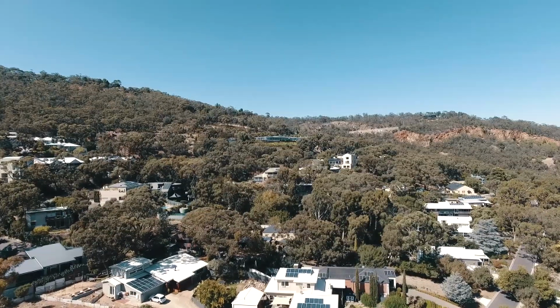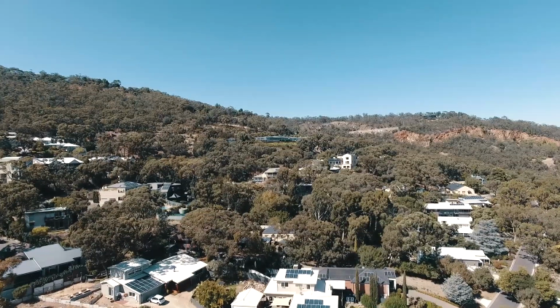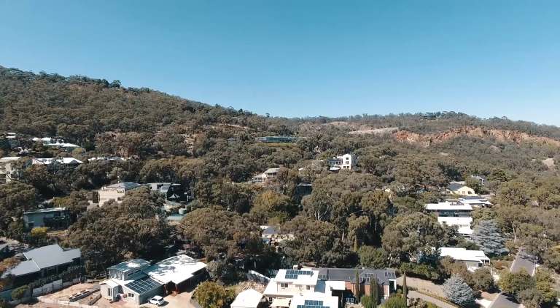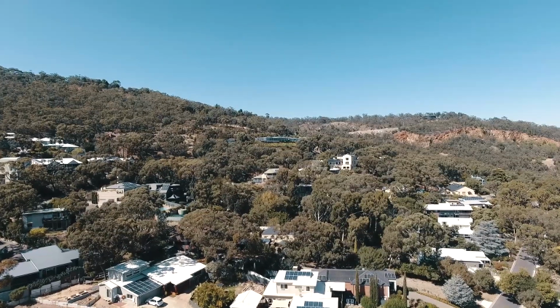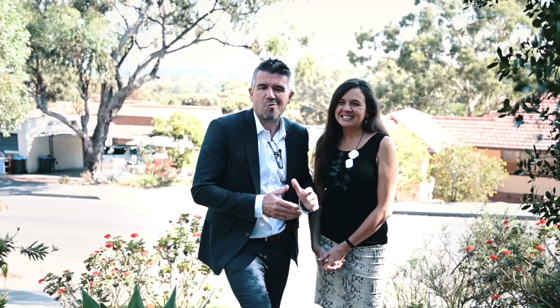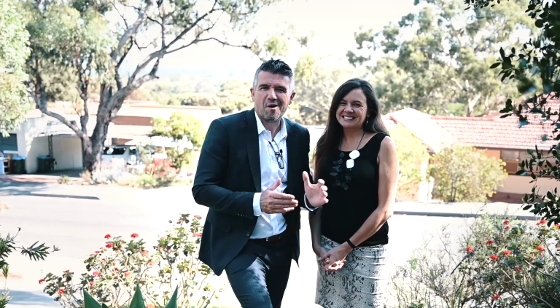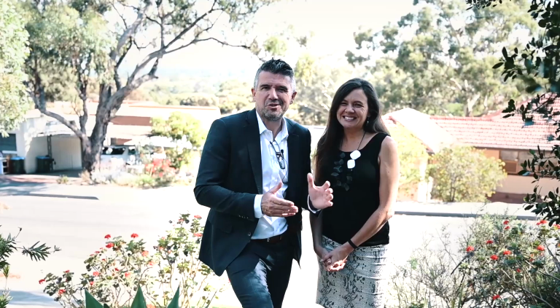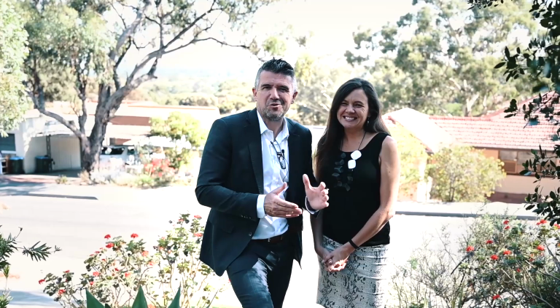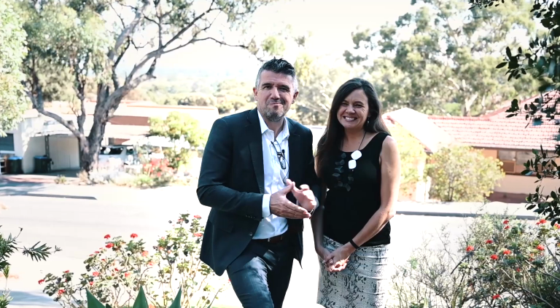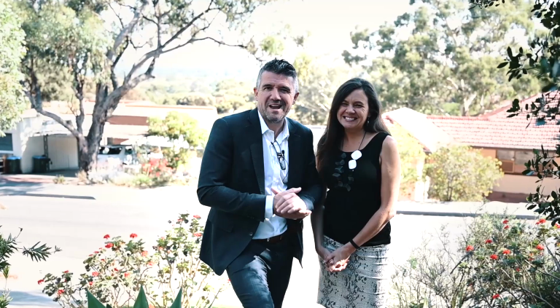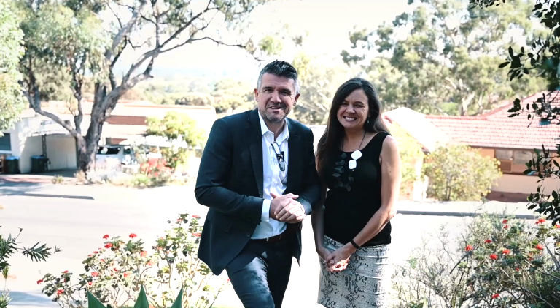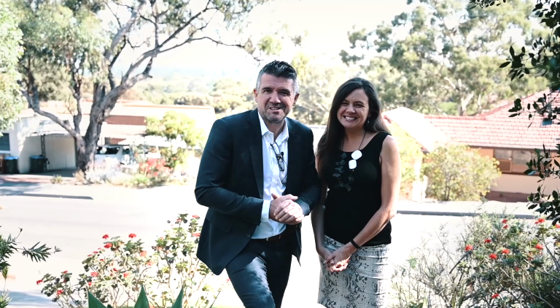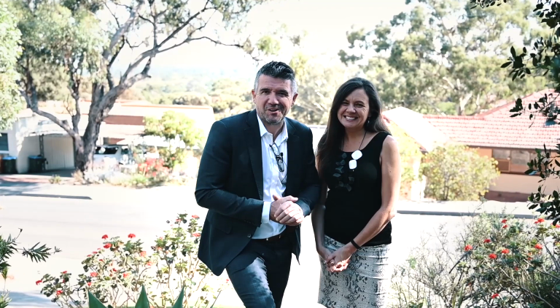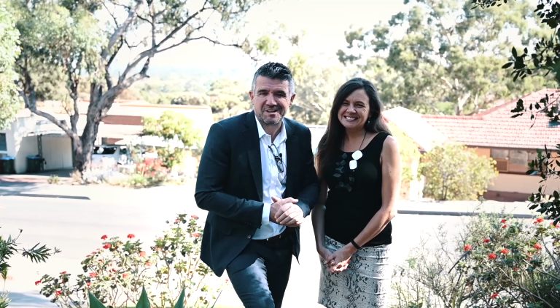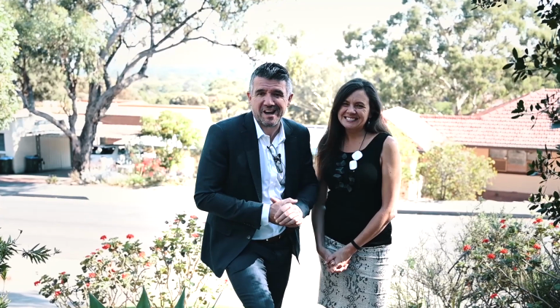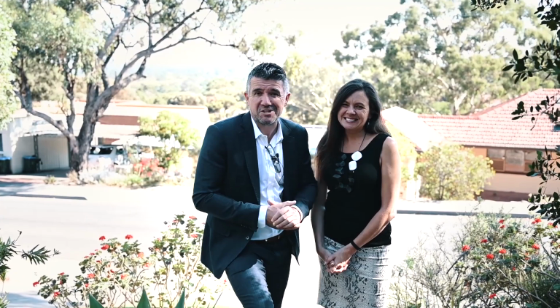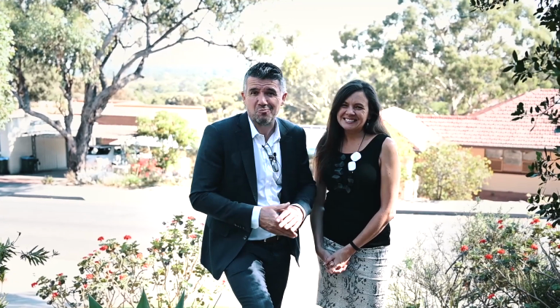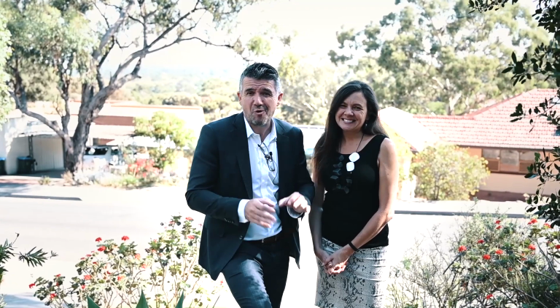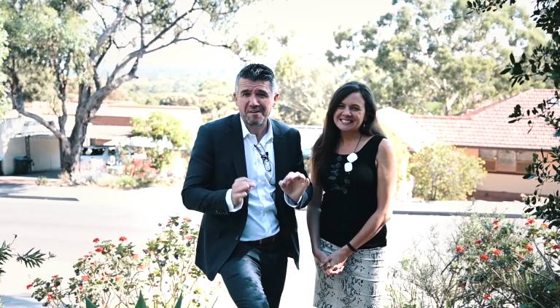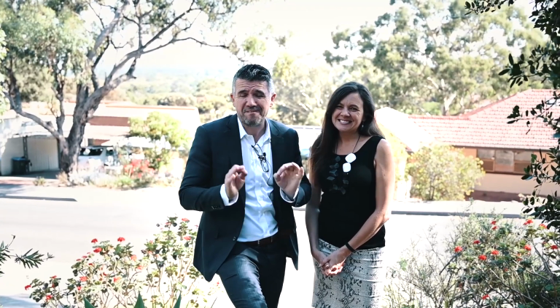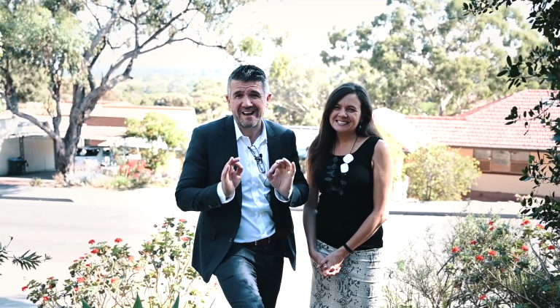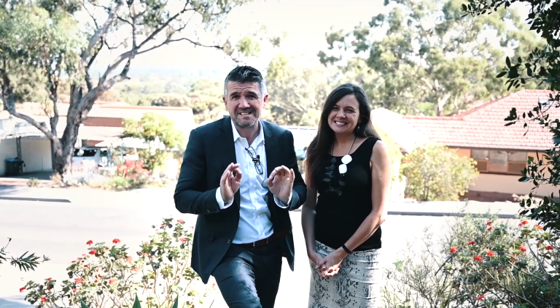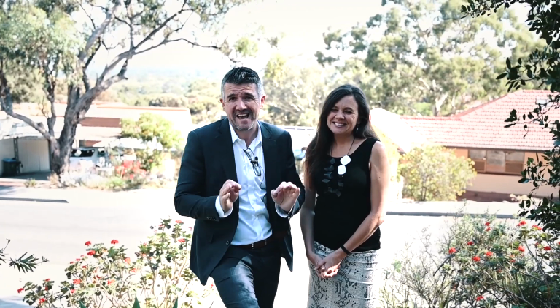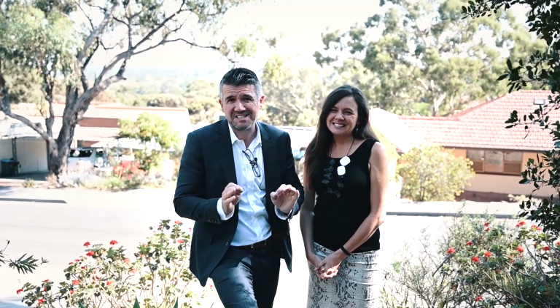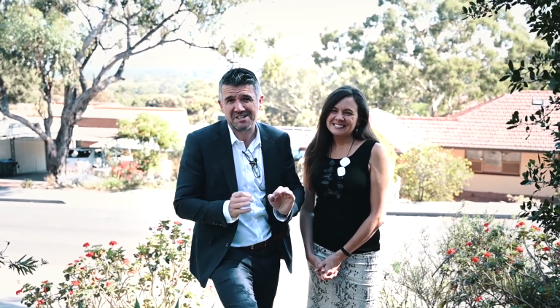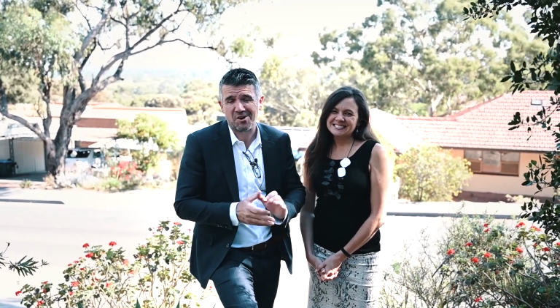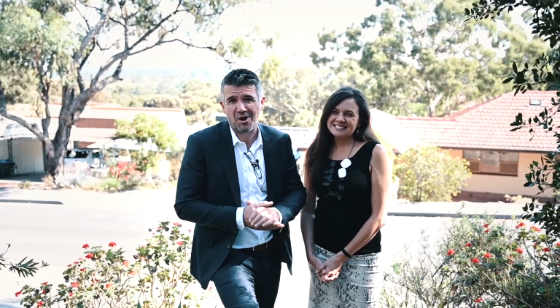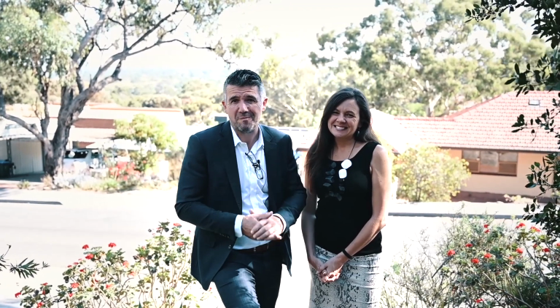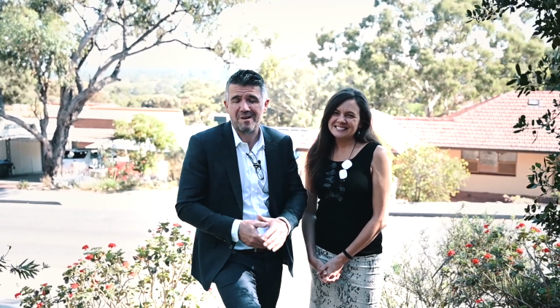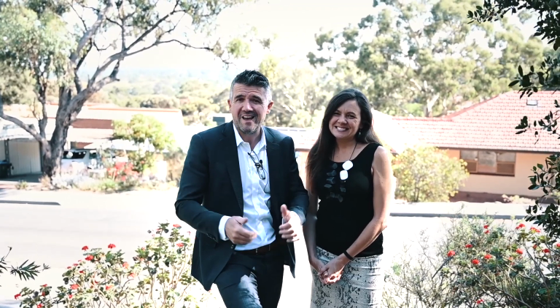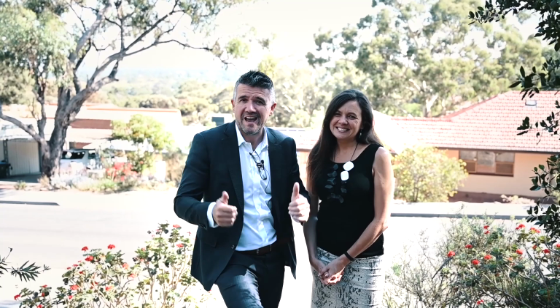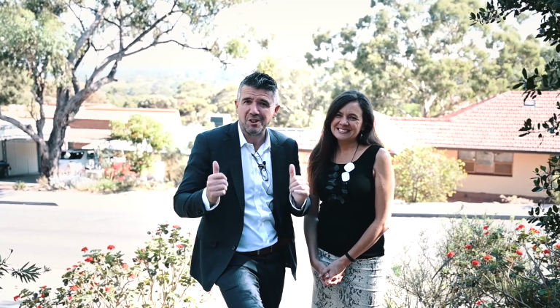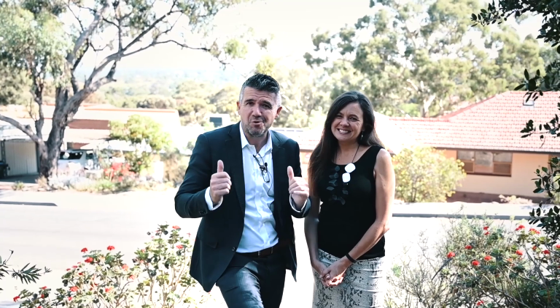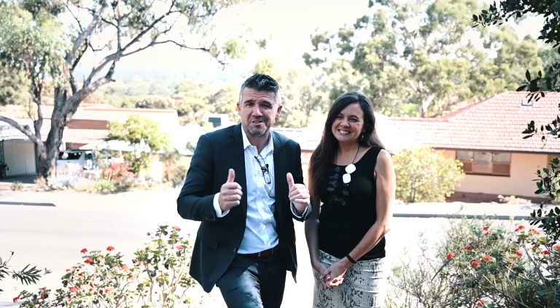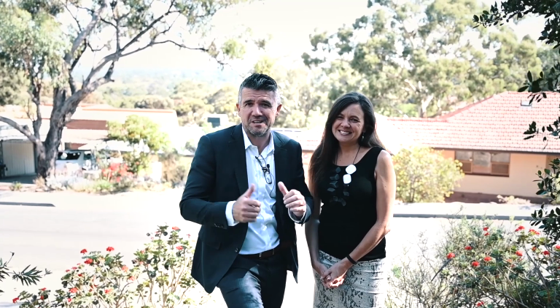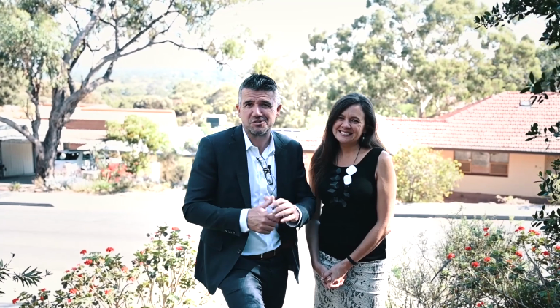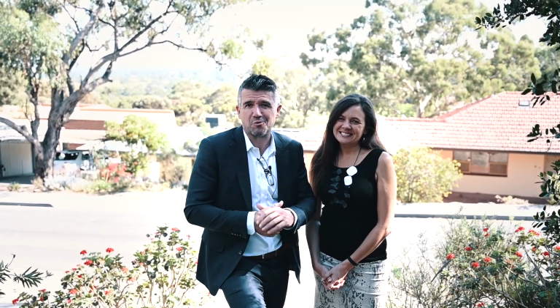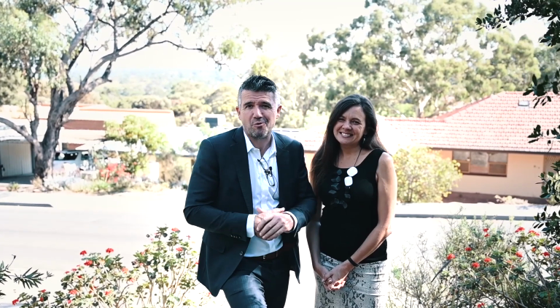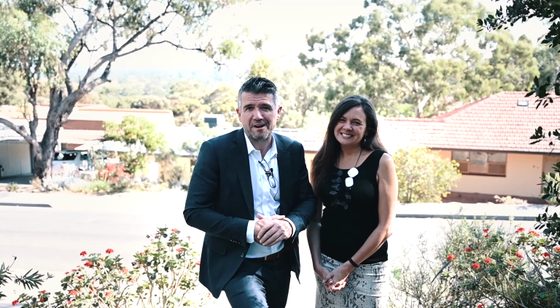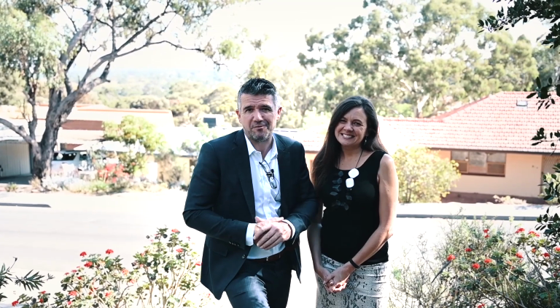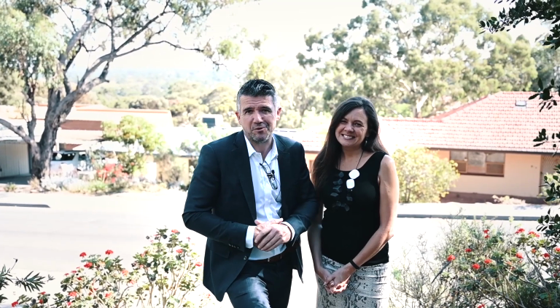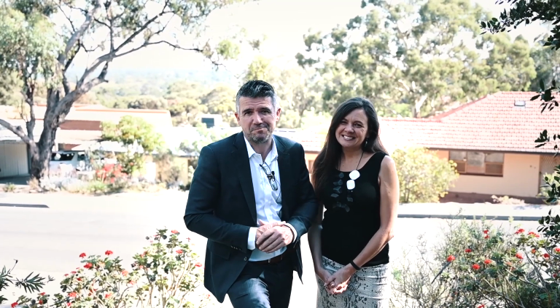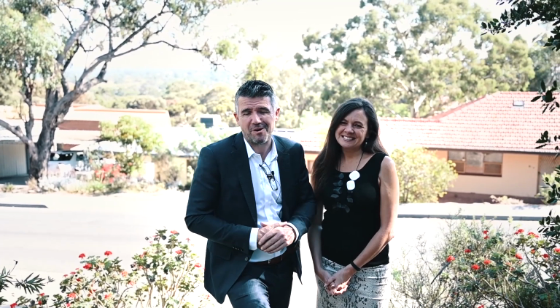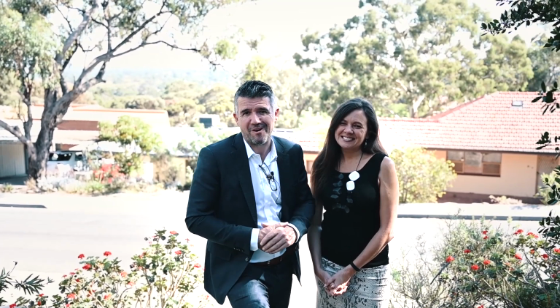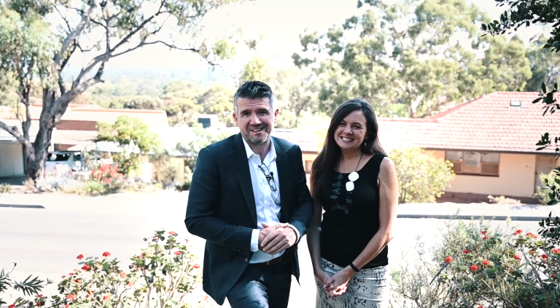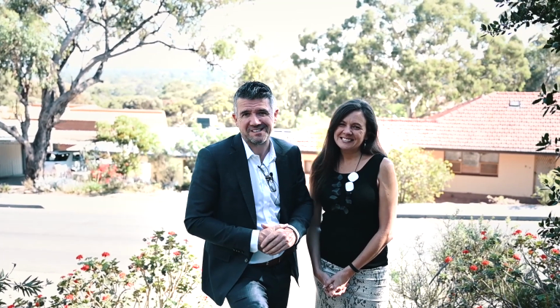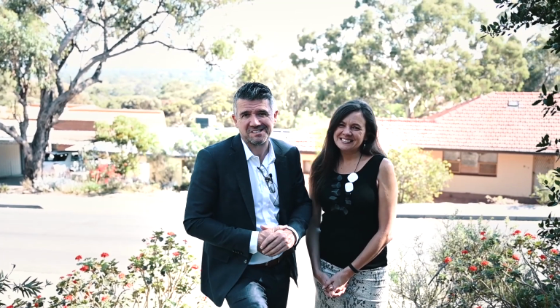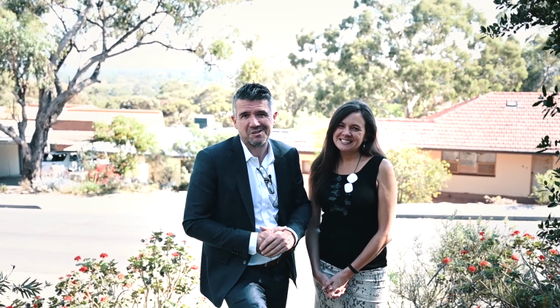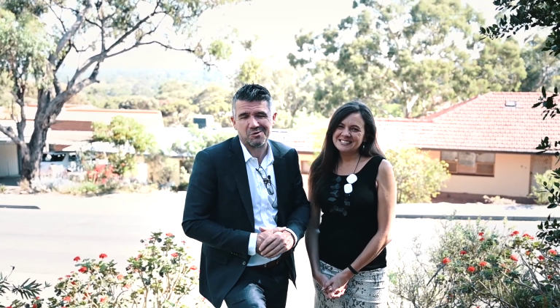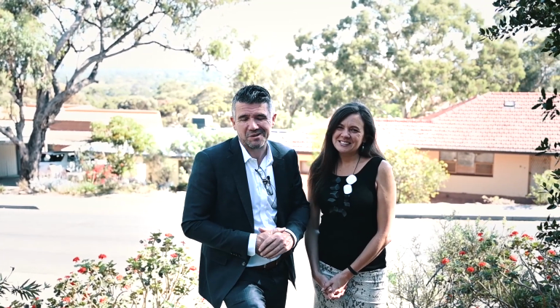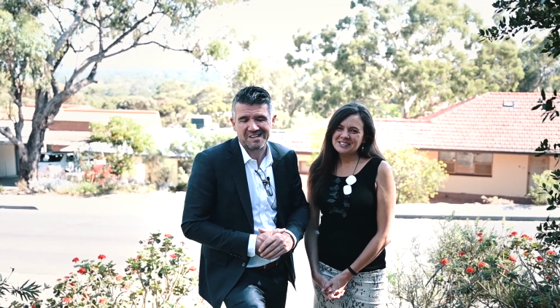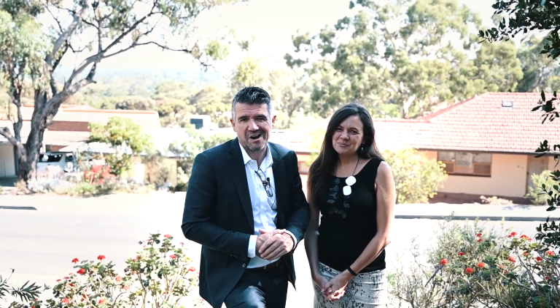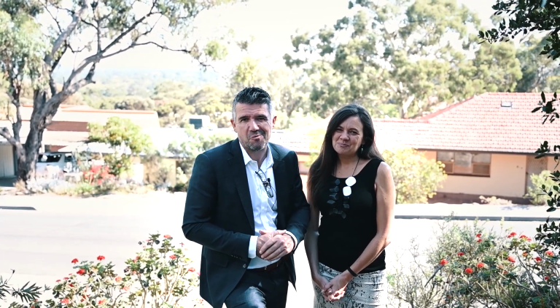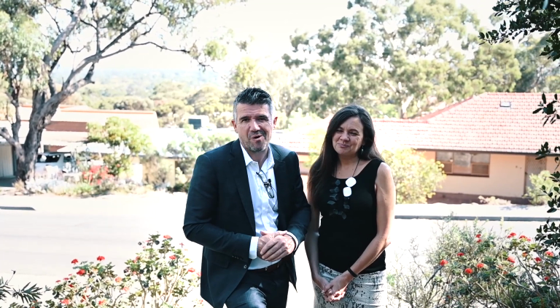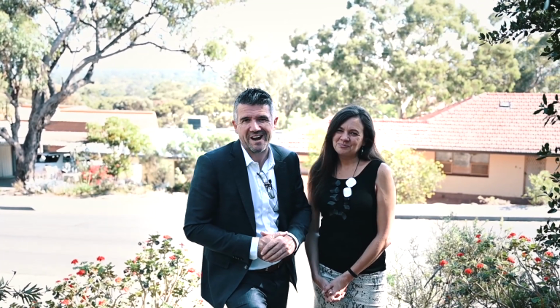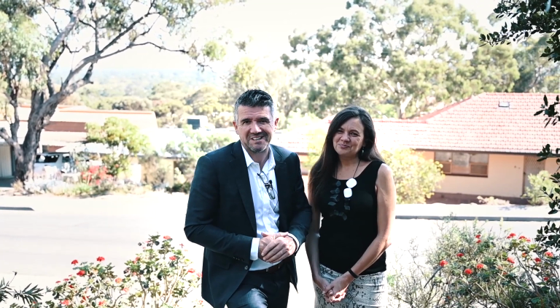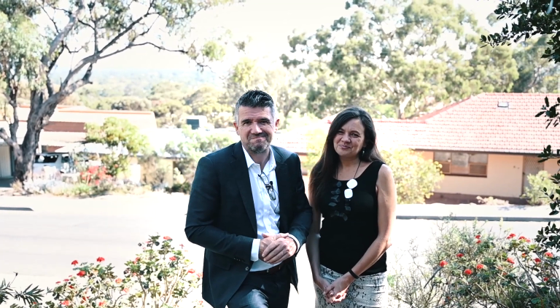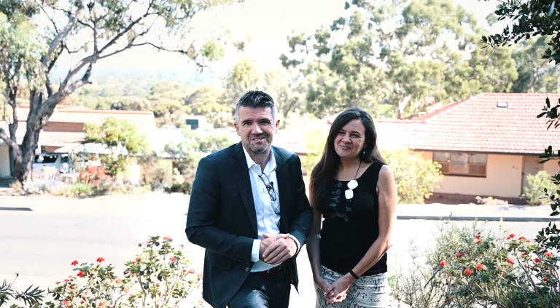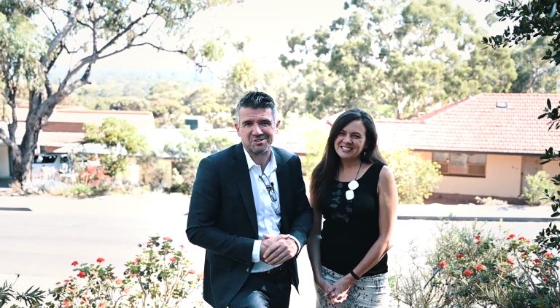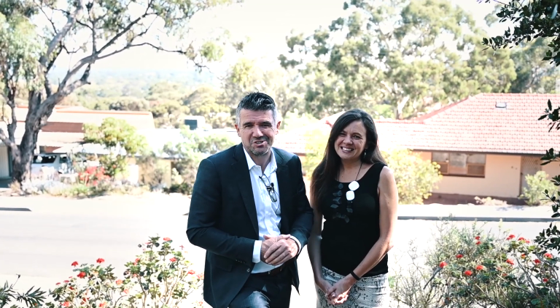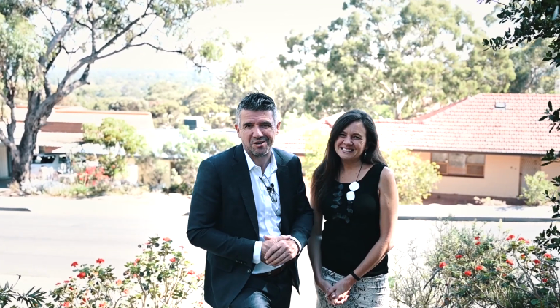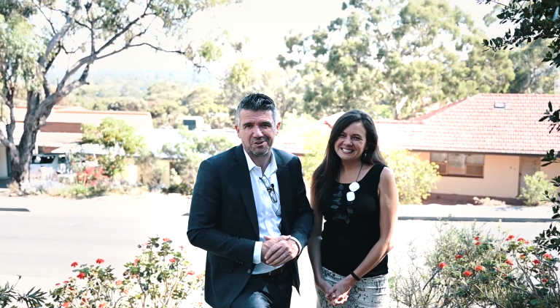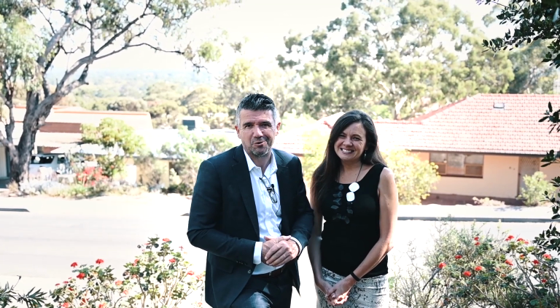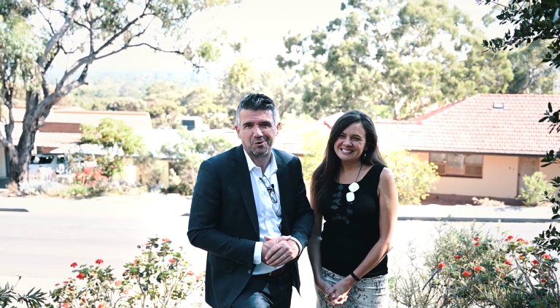What a tremendous location, what a fantastic home, and look at these great views behind us. We can't wait to show you through.